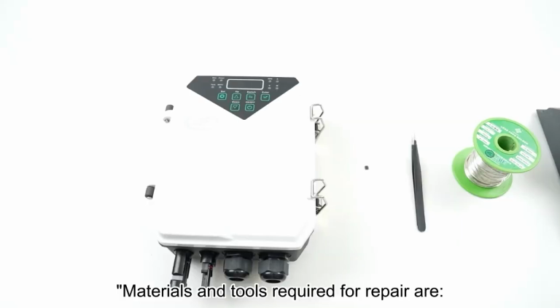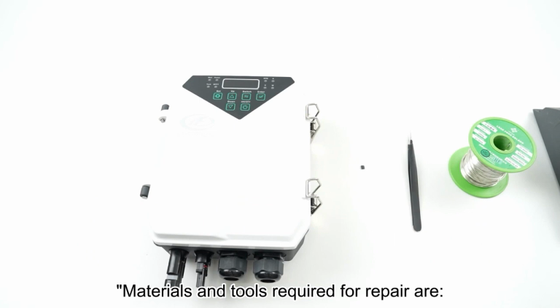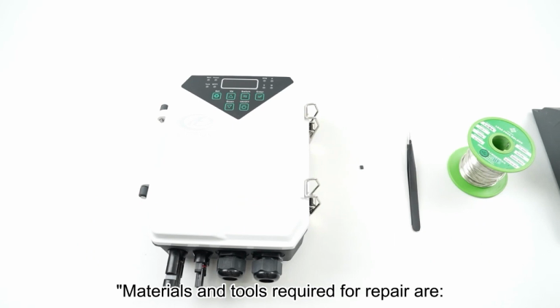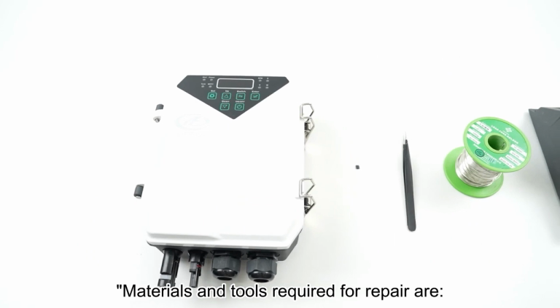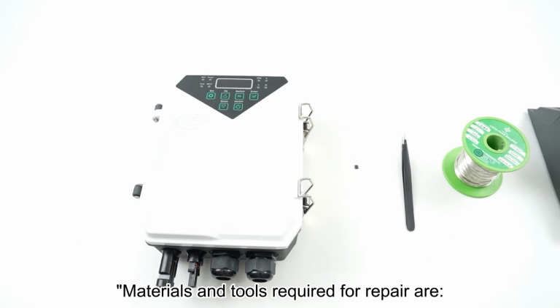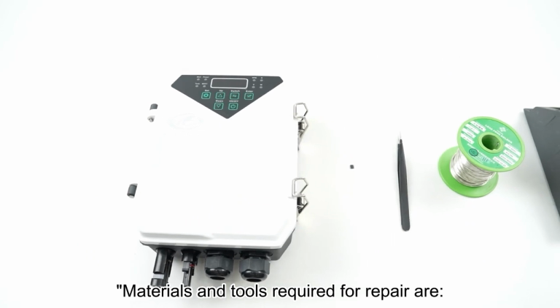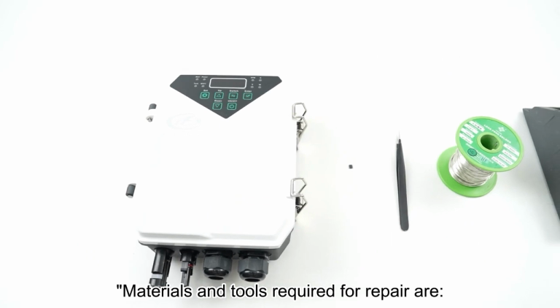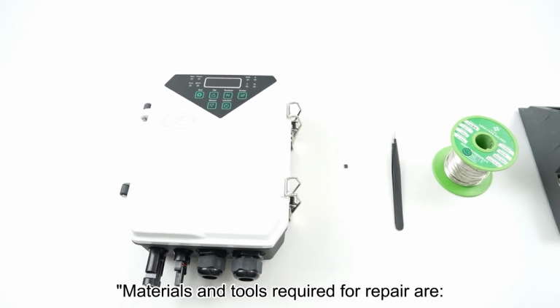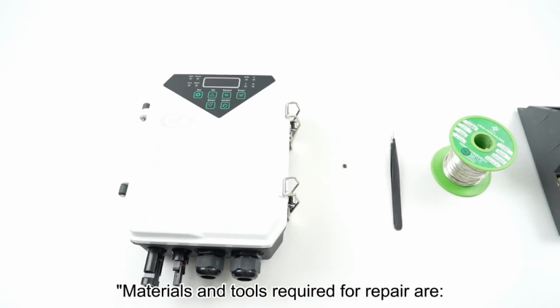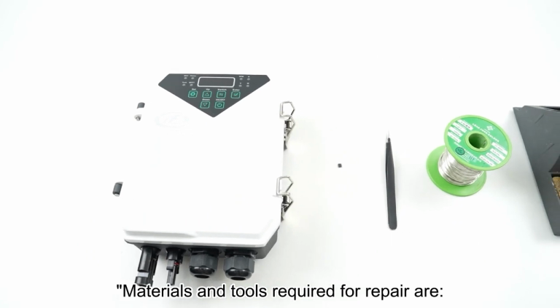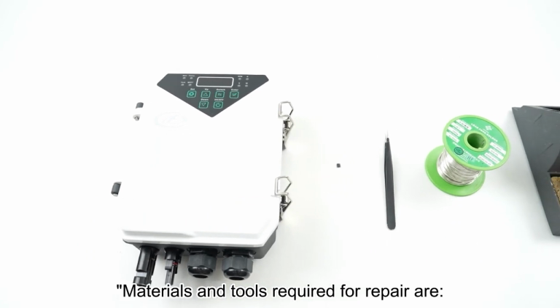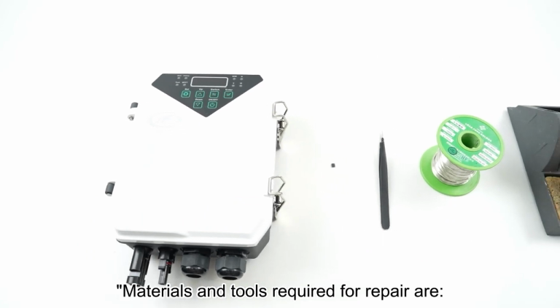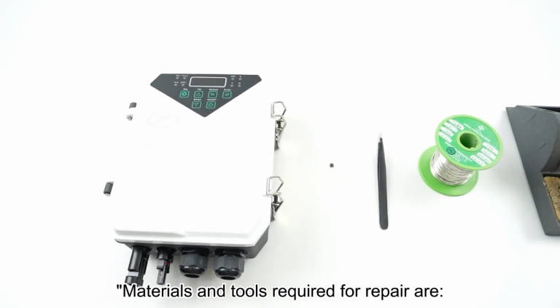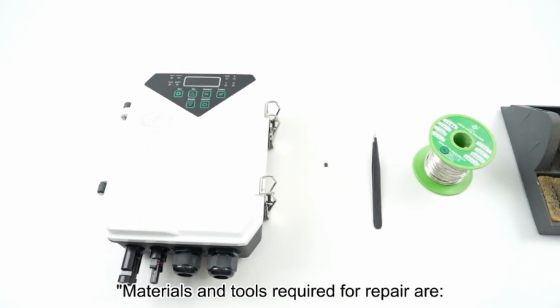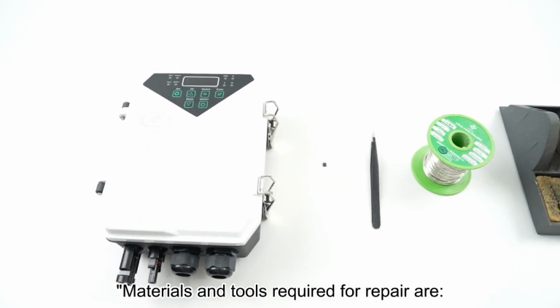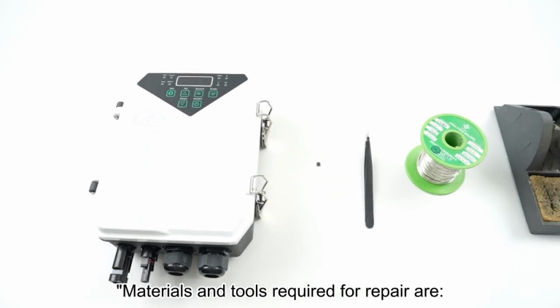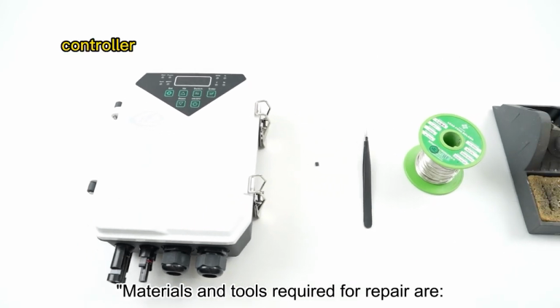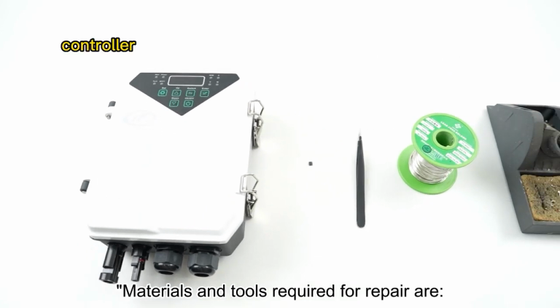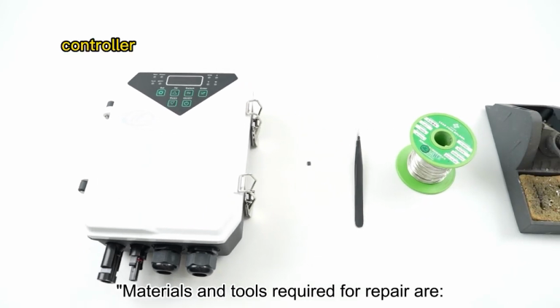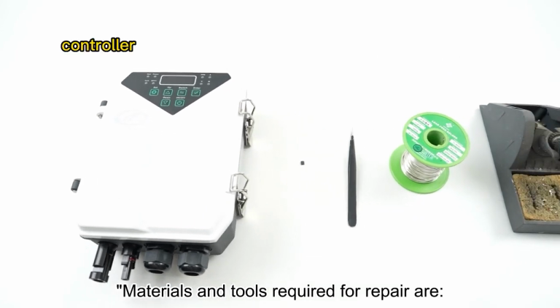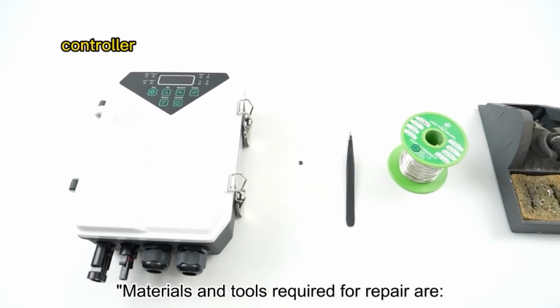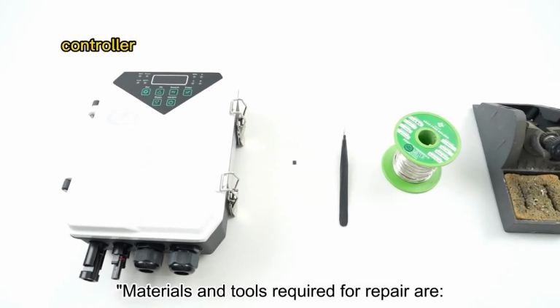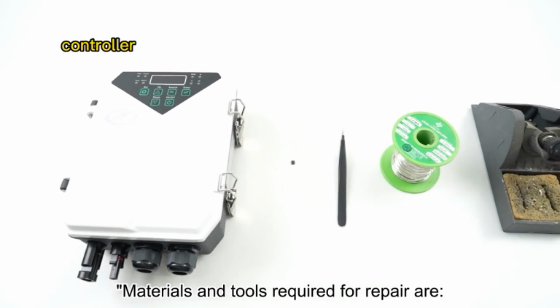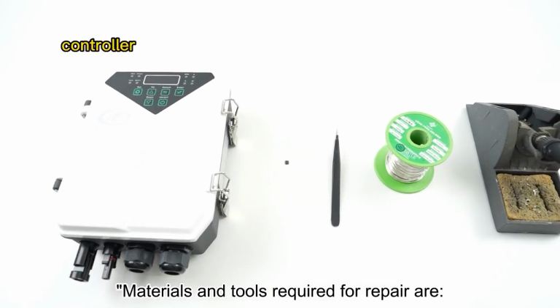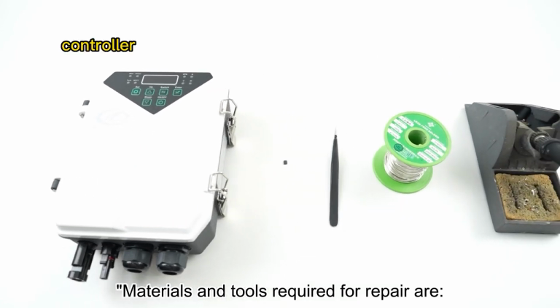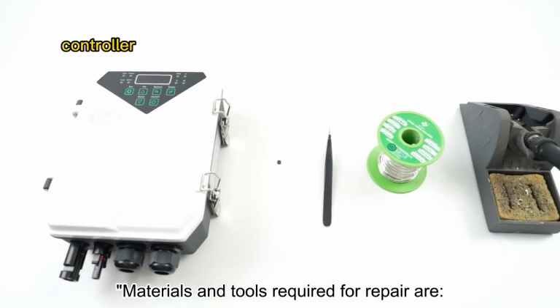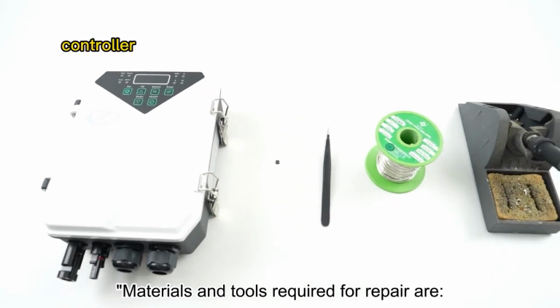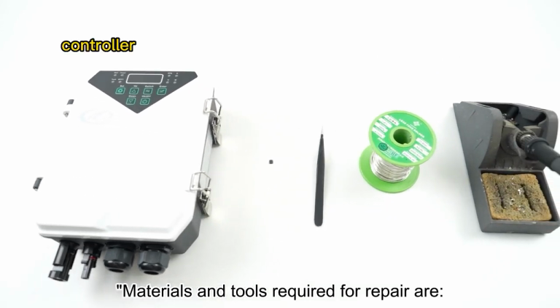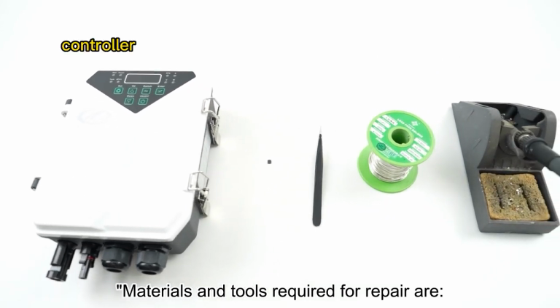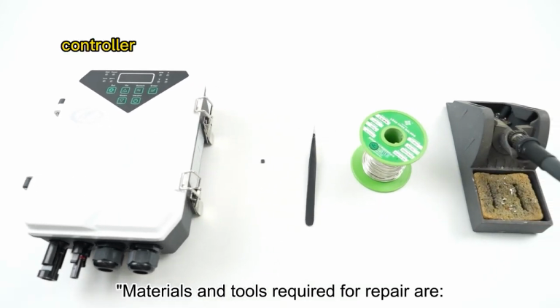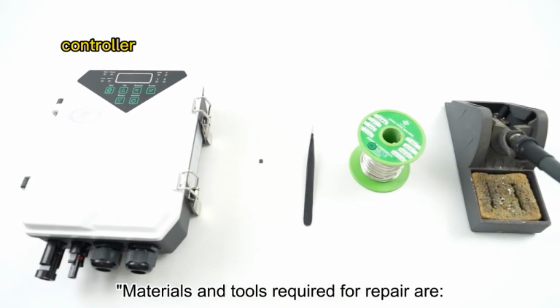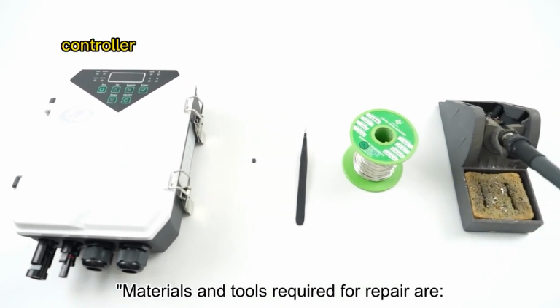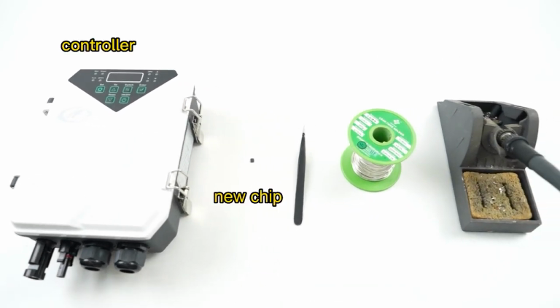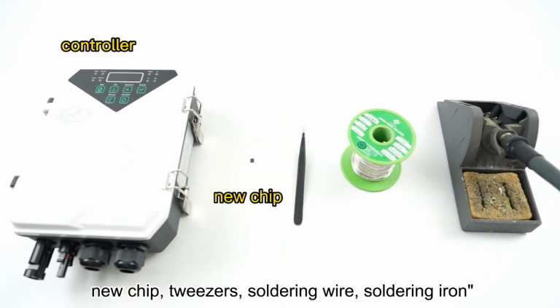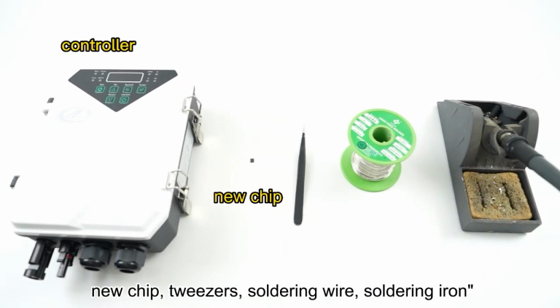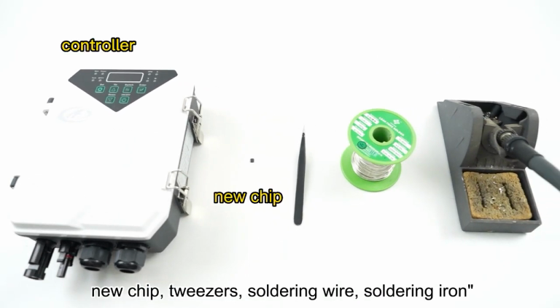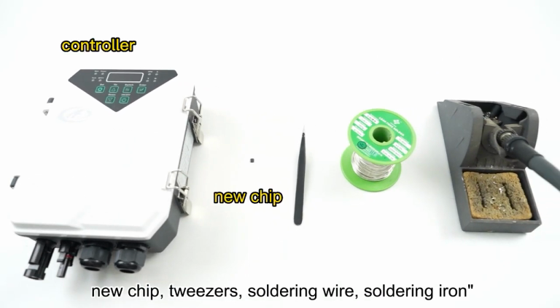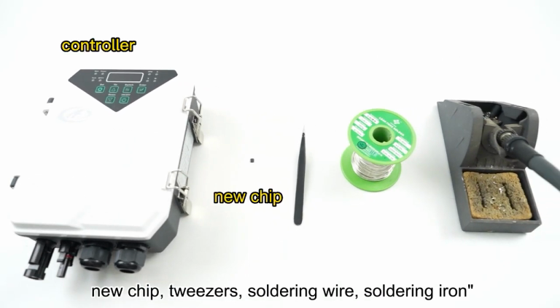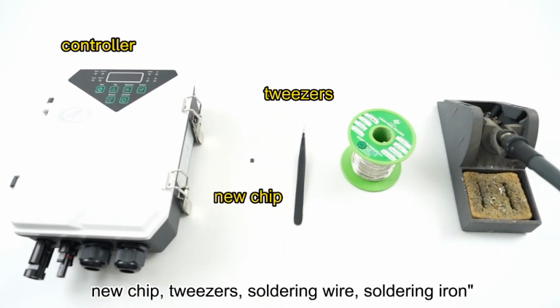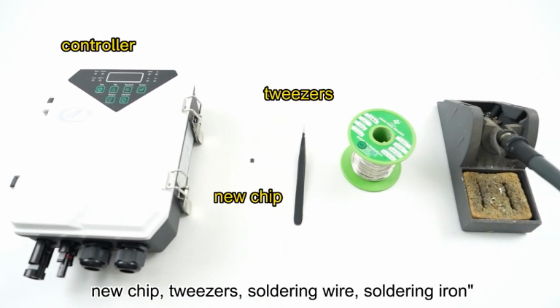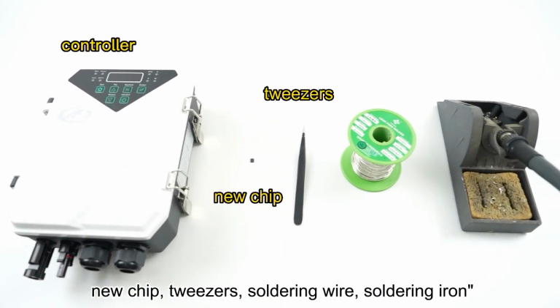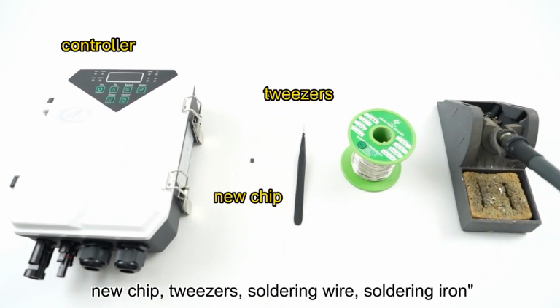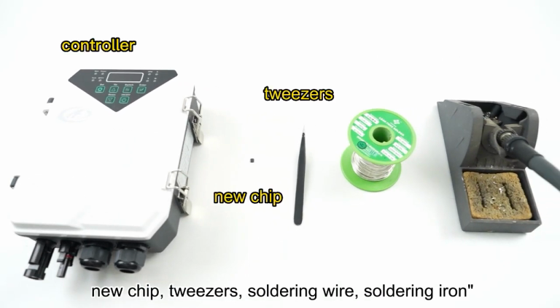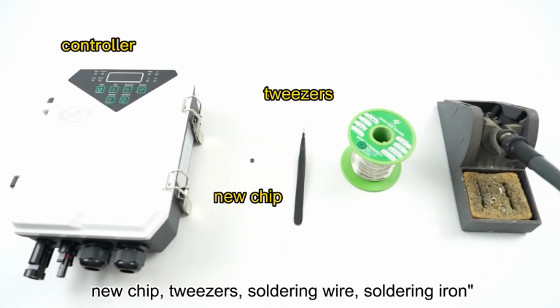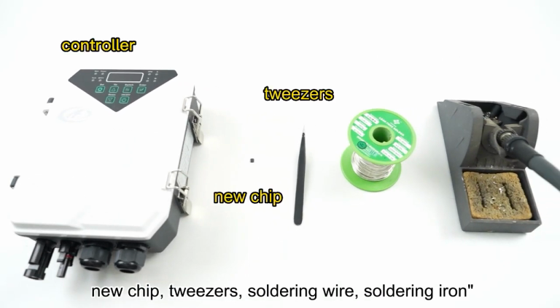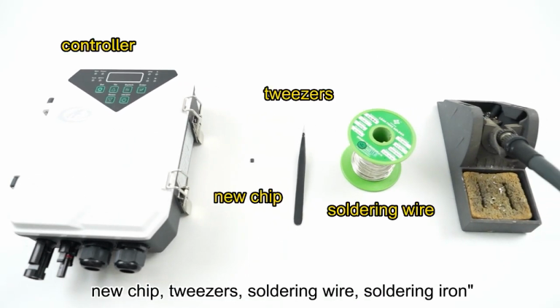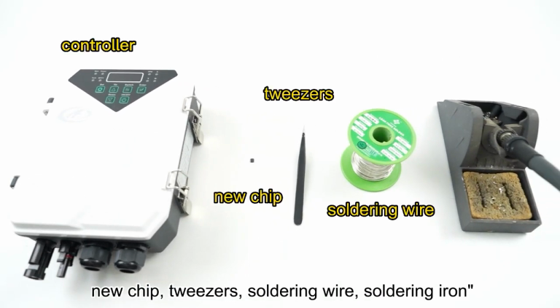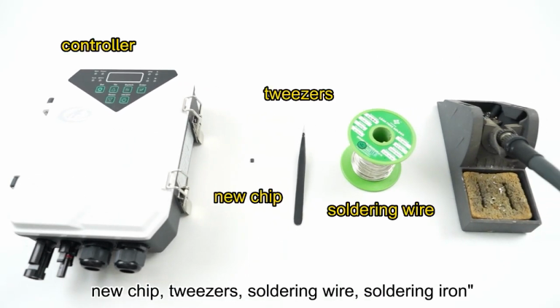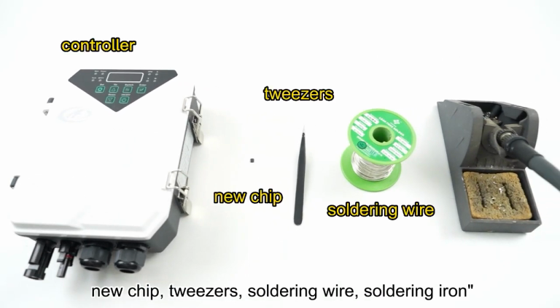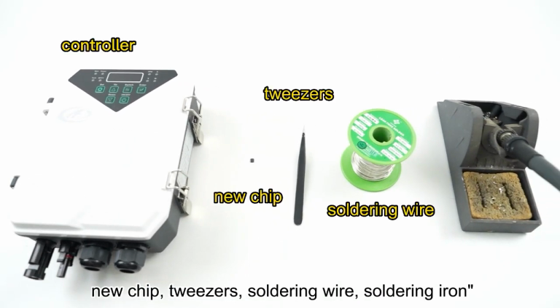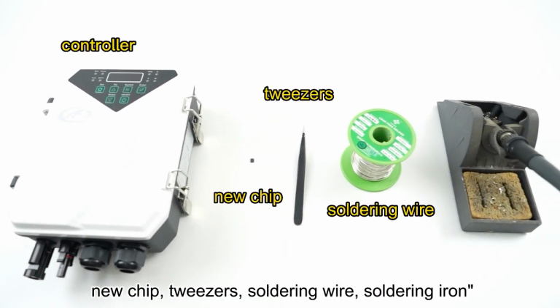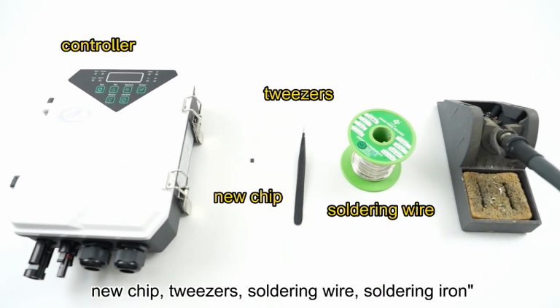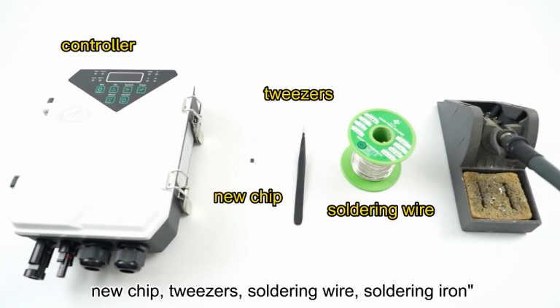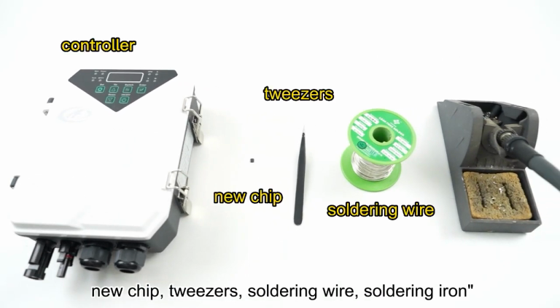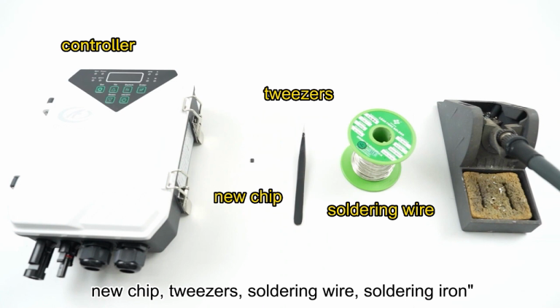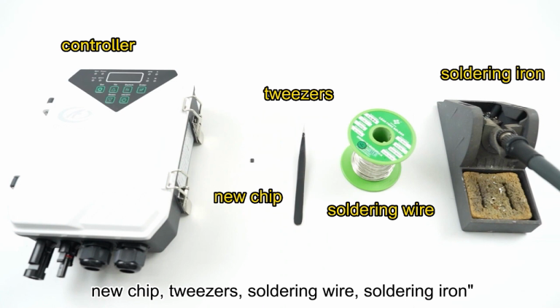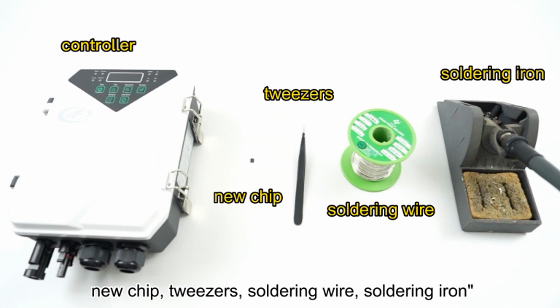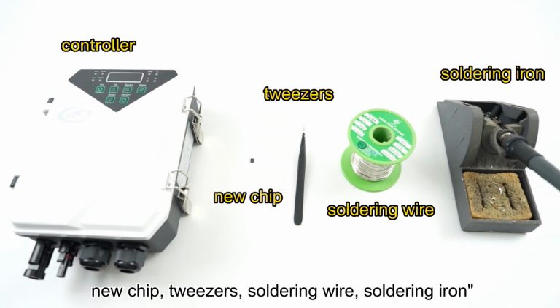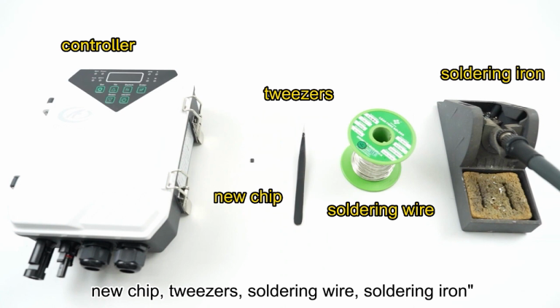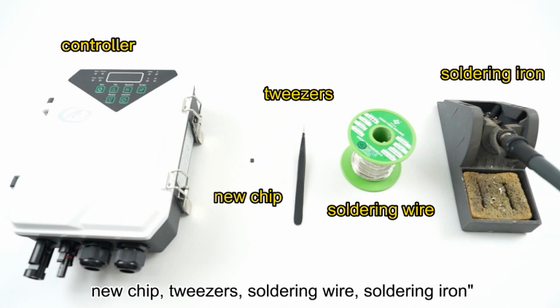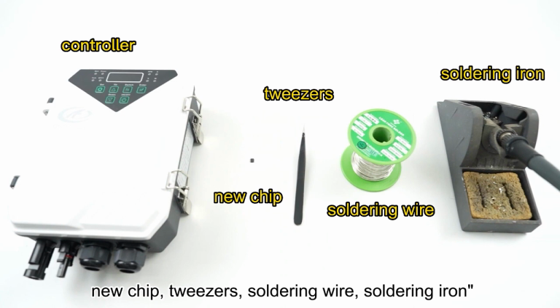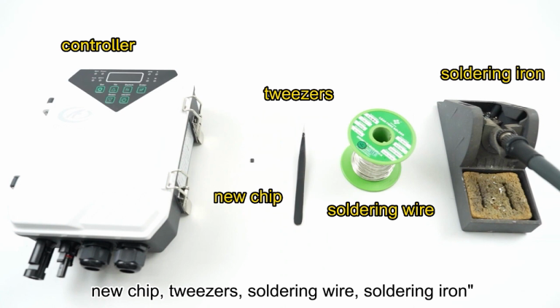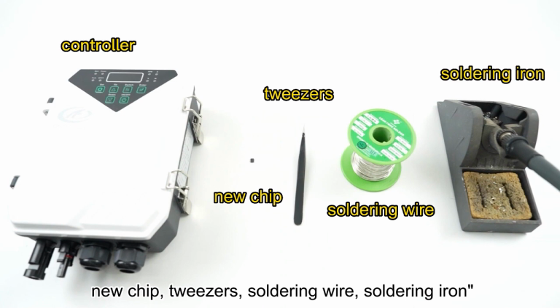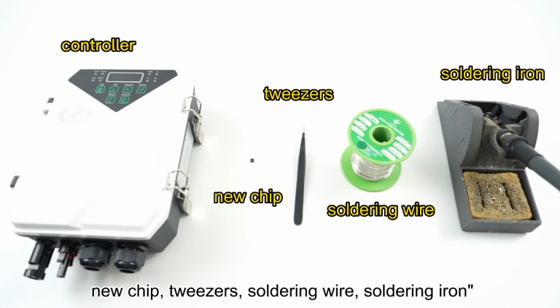Materials and tools required for repair are: a new chip, tweezers, soldering wire, and a soldering iron.